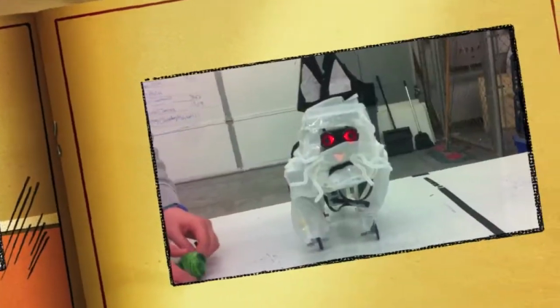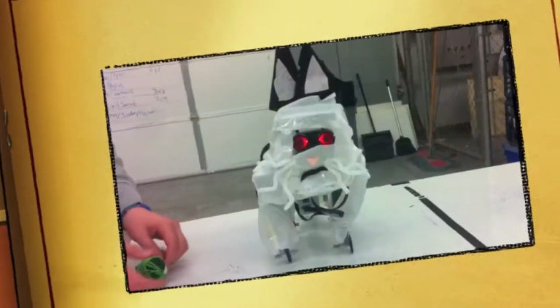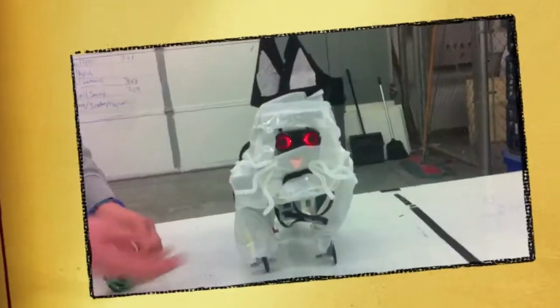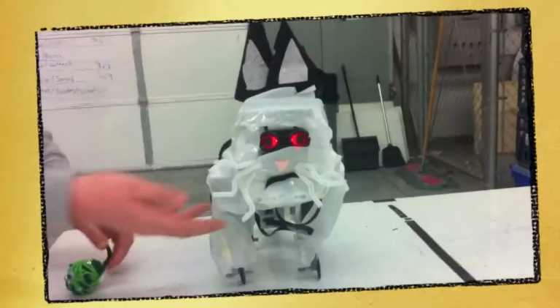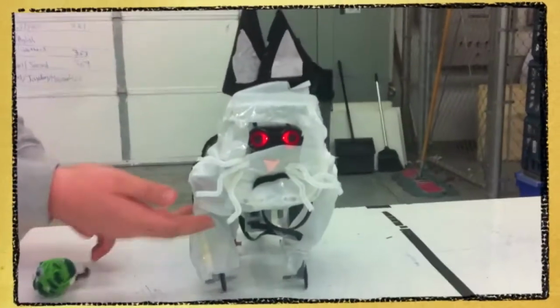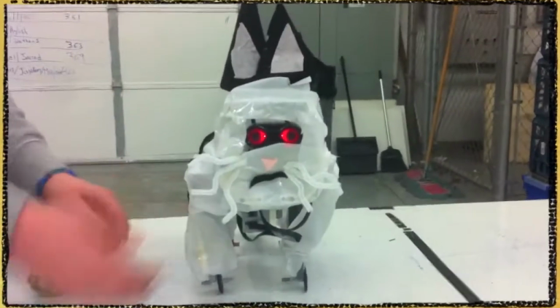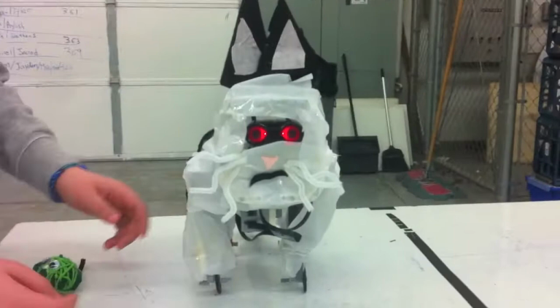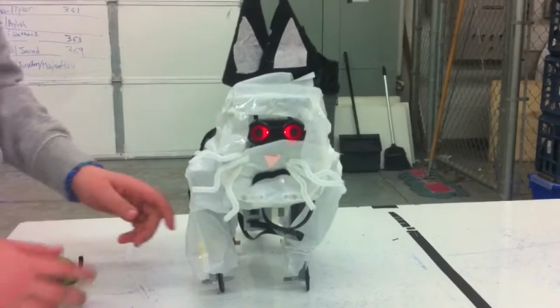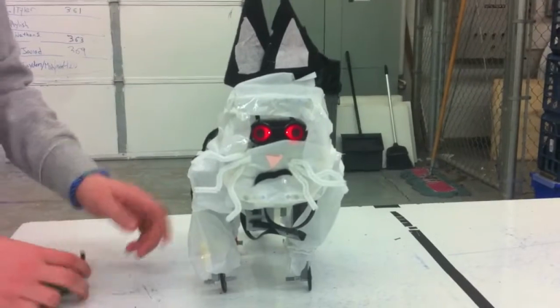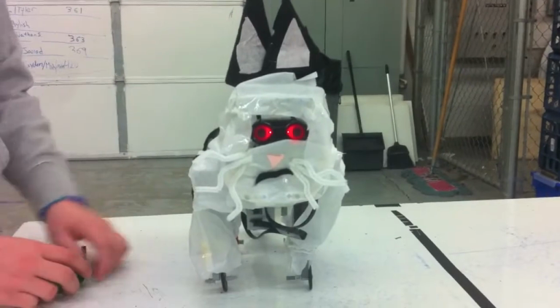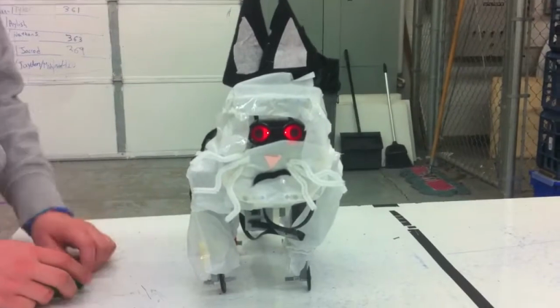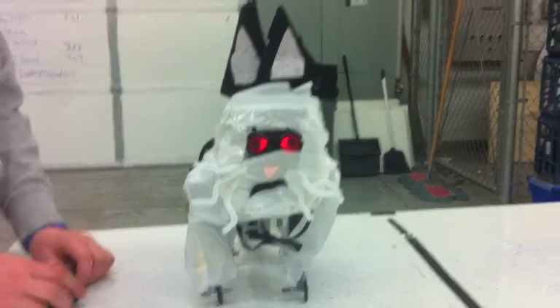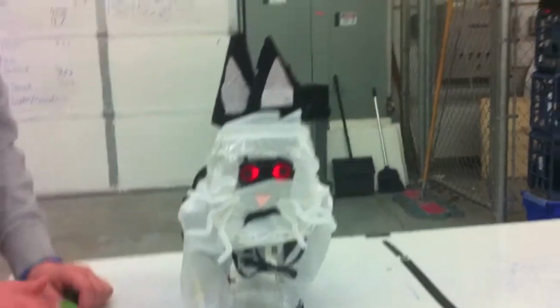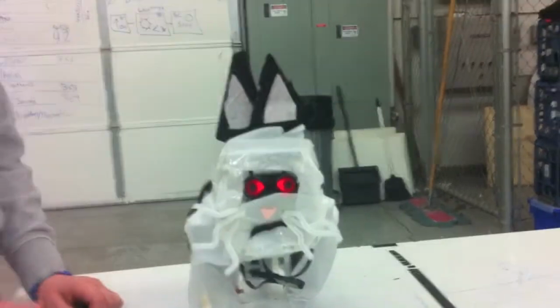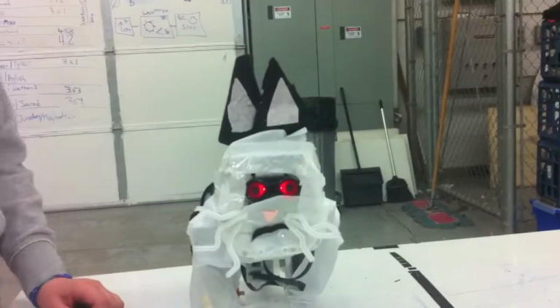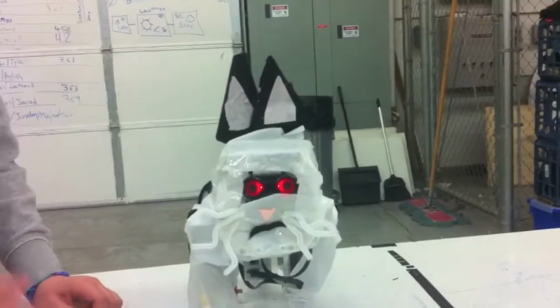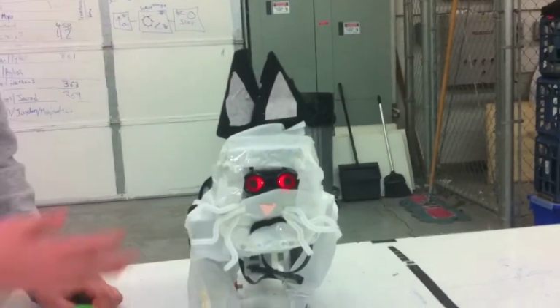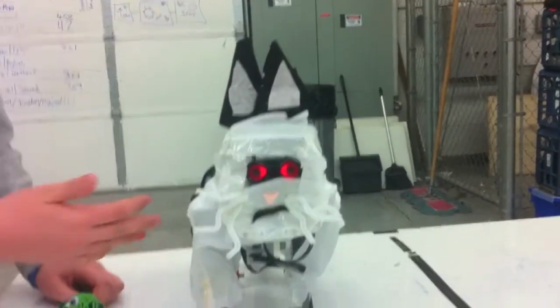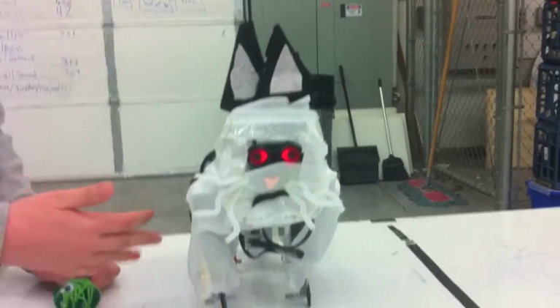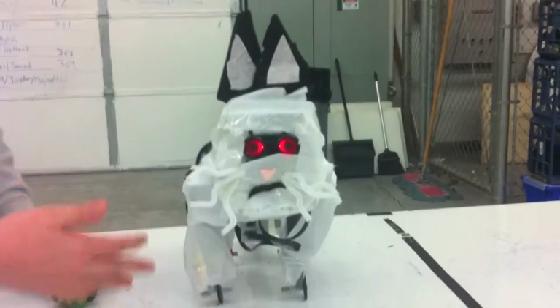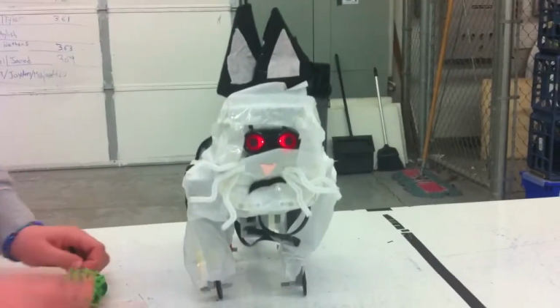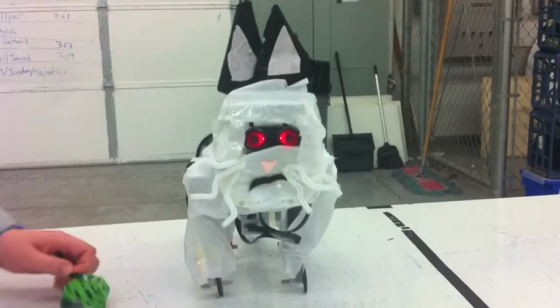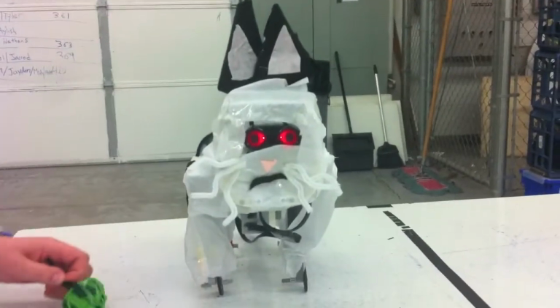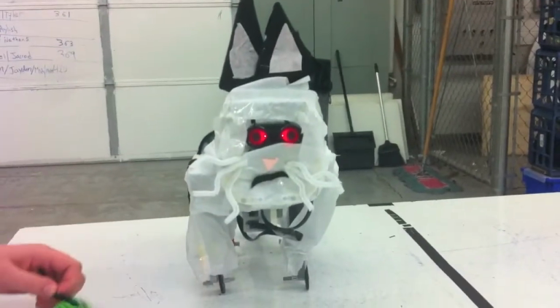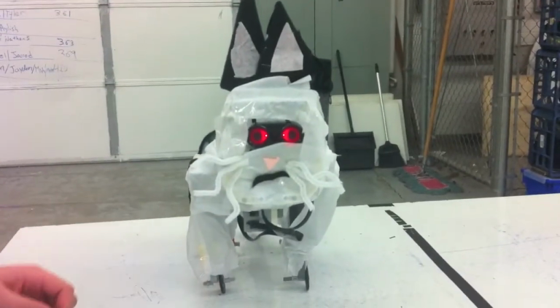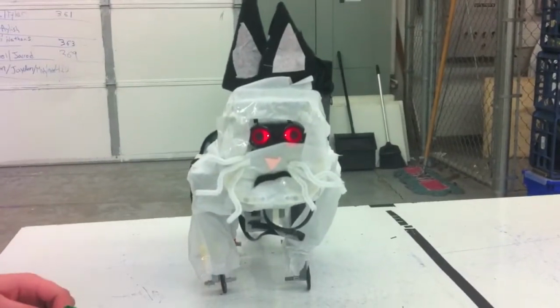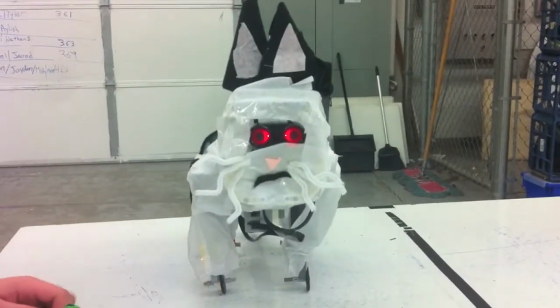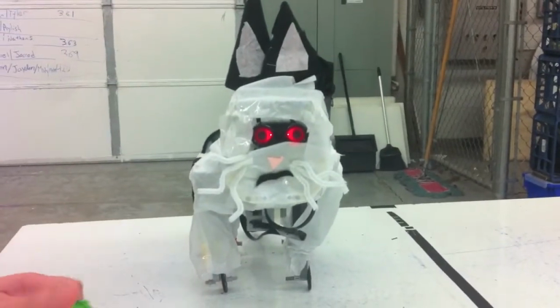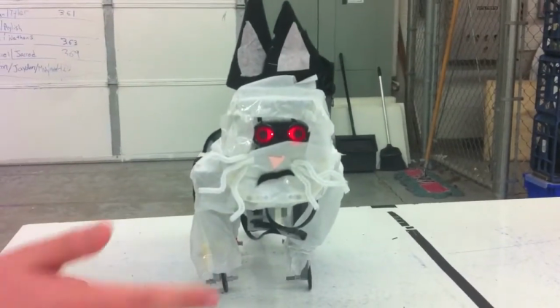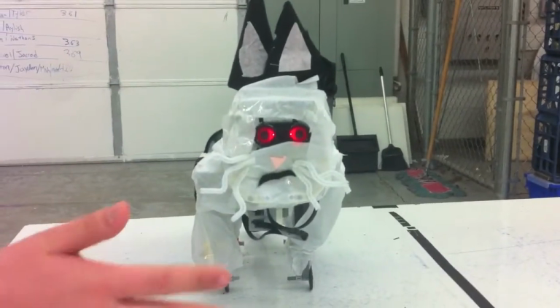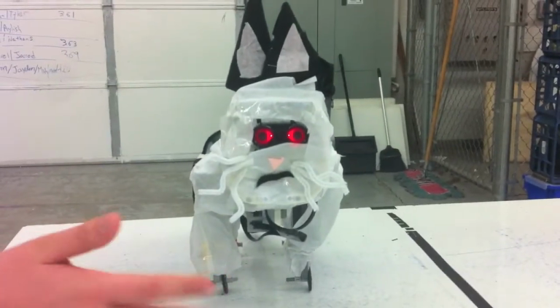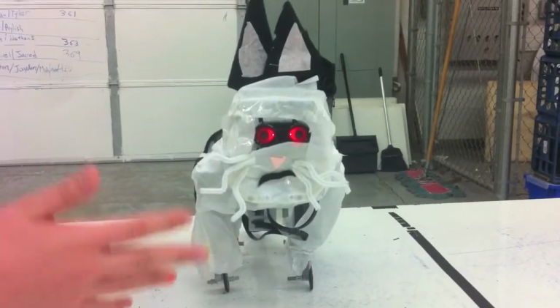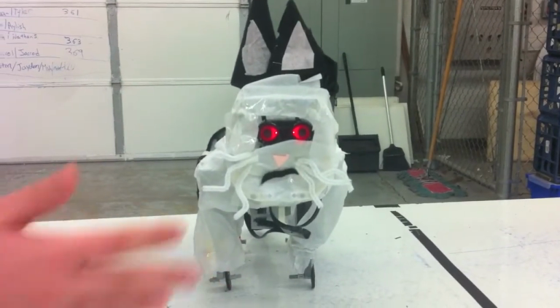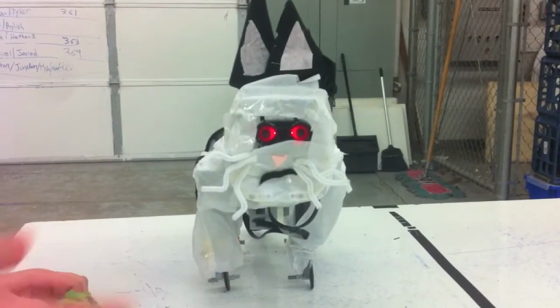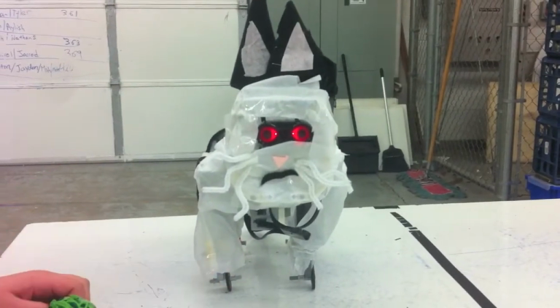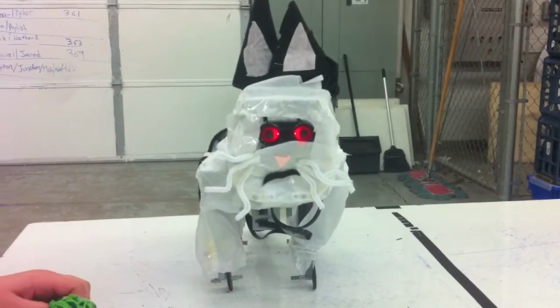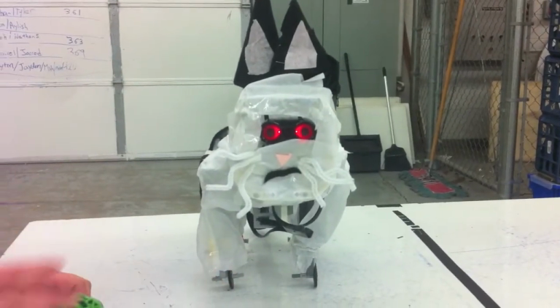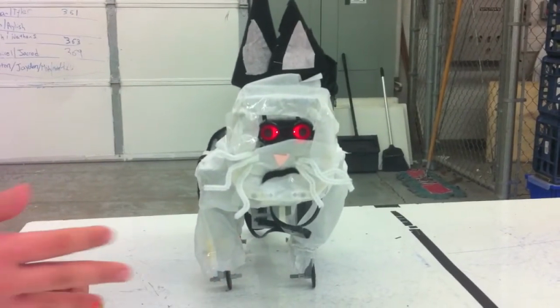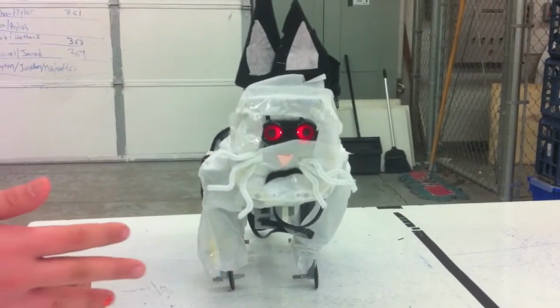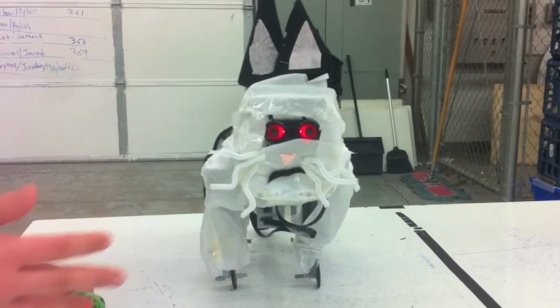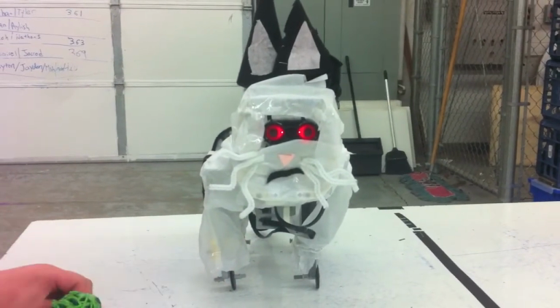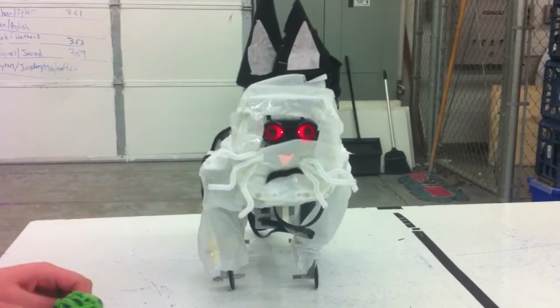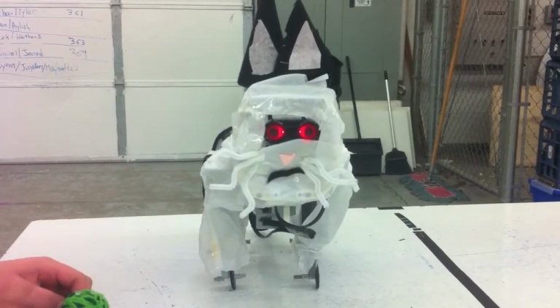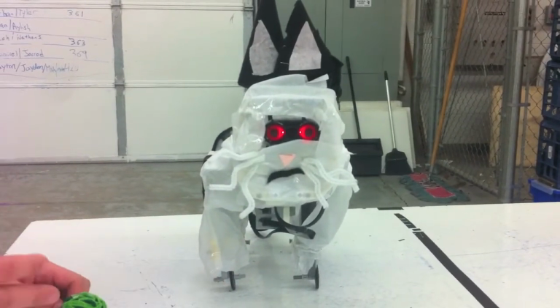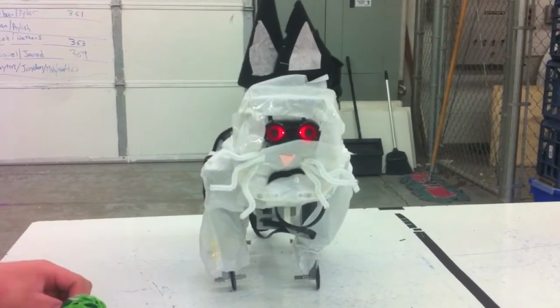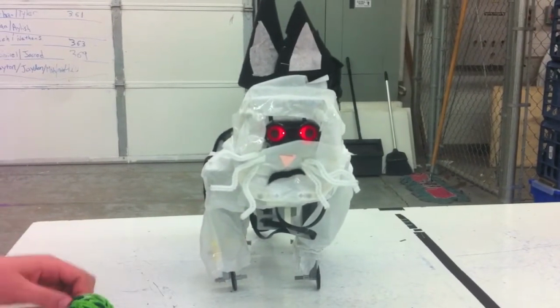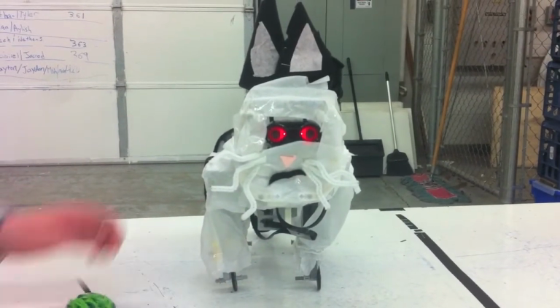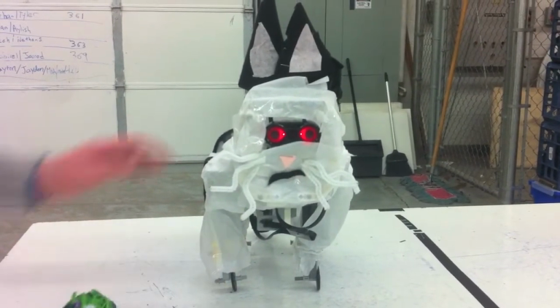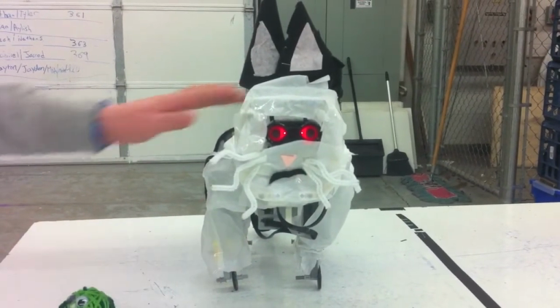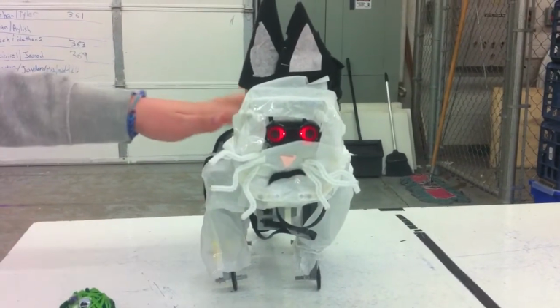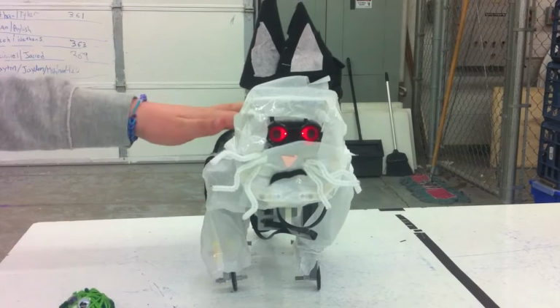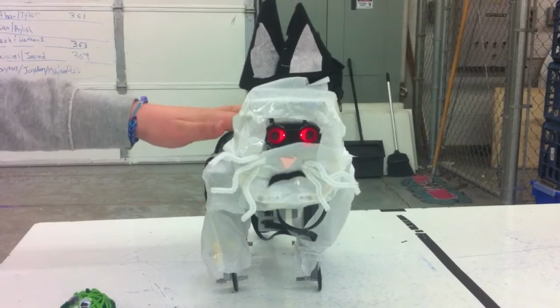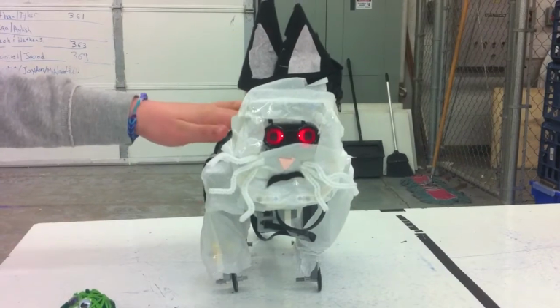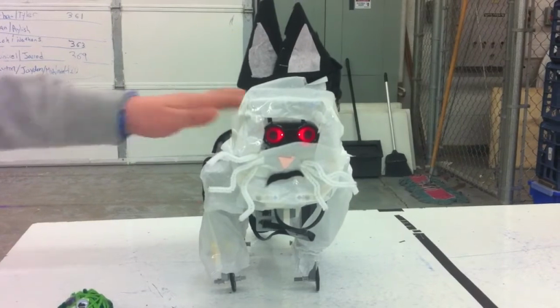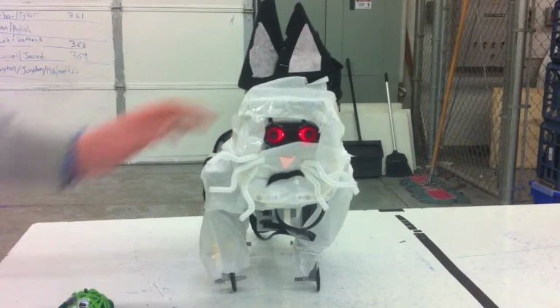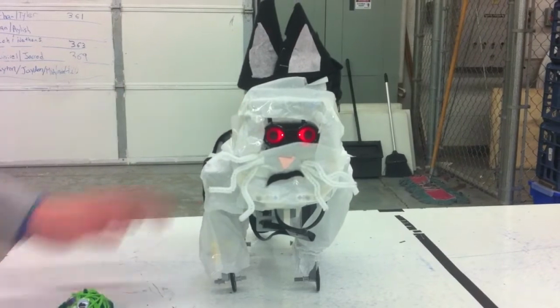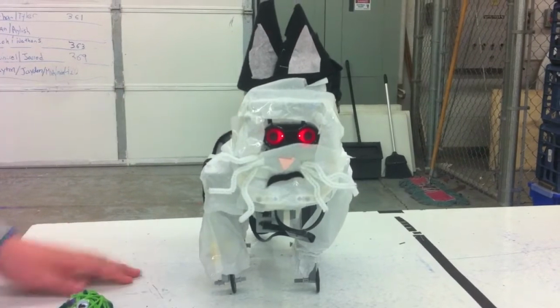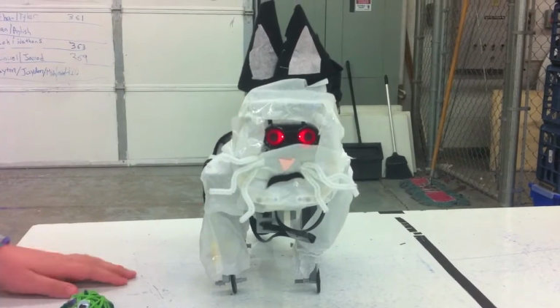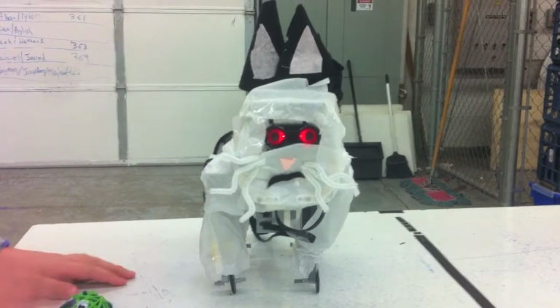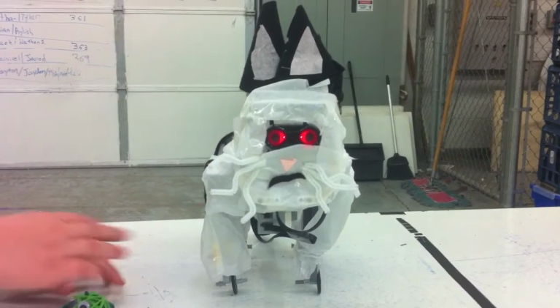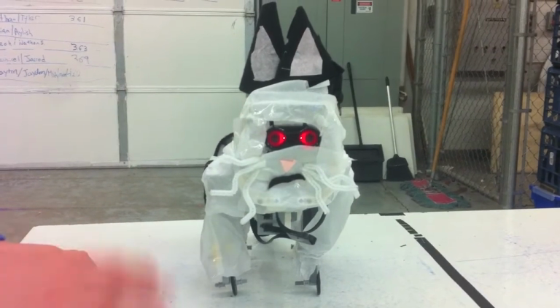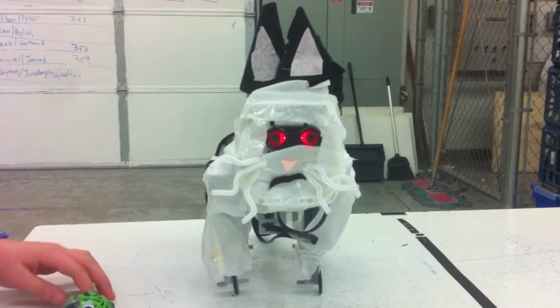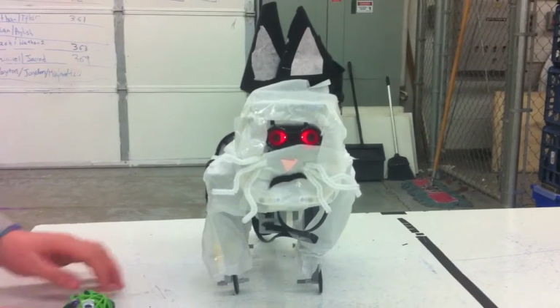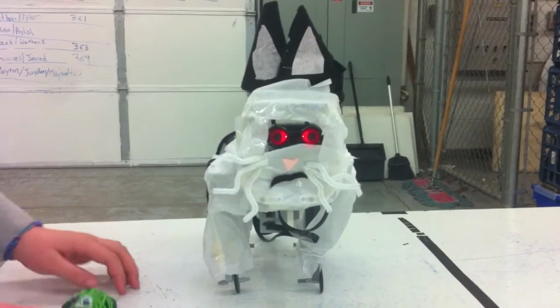This is a cat, and when it moves forward and looks through something and sees it, it's going to hiss. Then you put it on its back, and it stops.